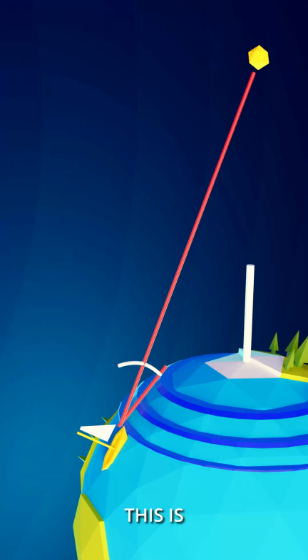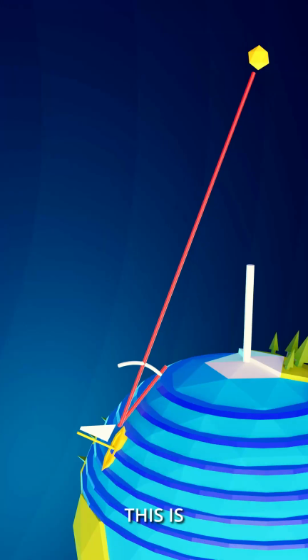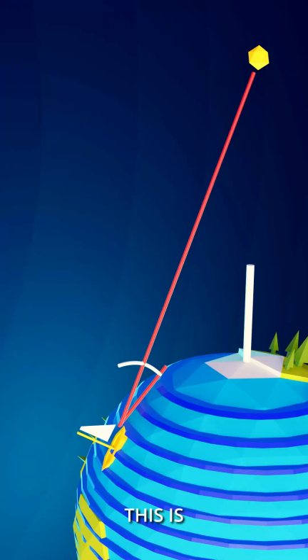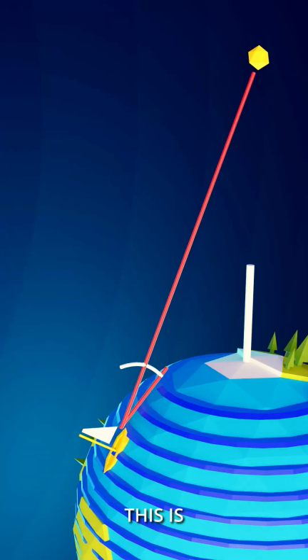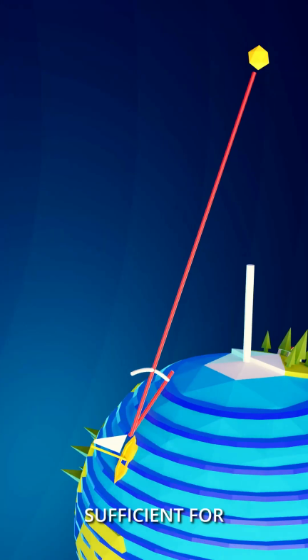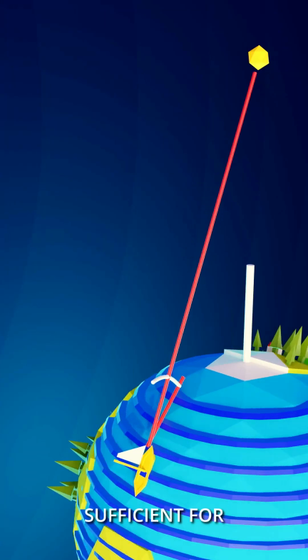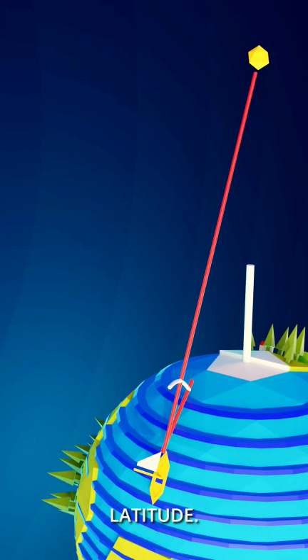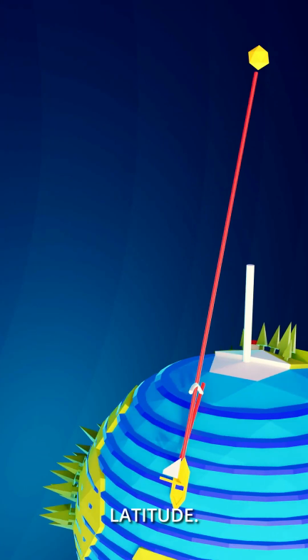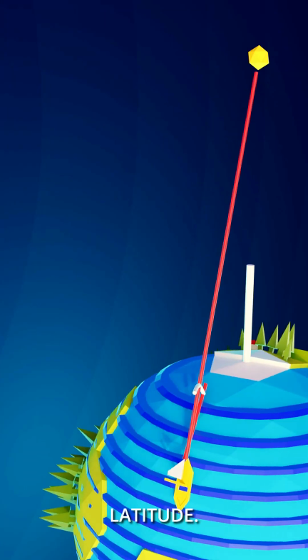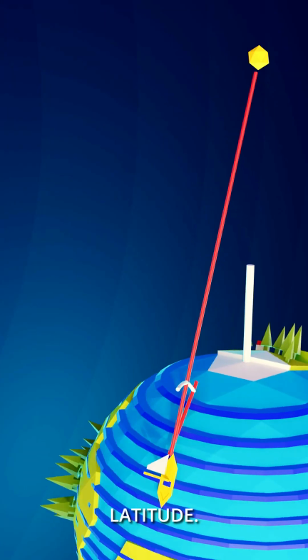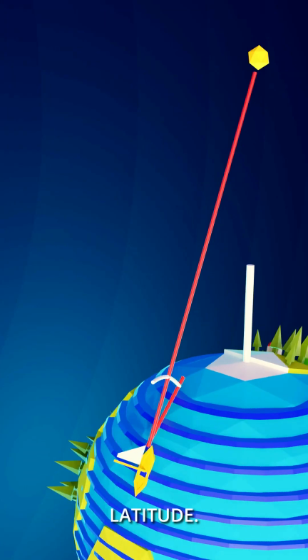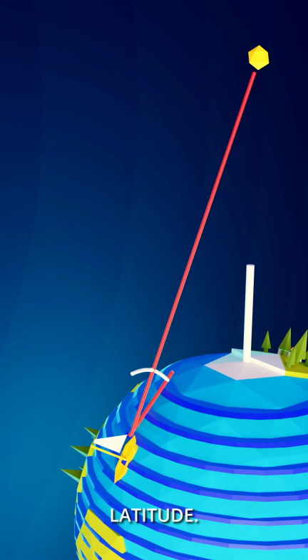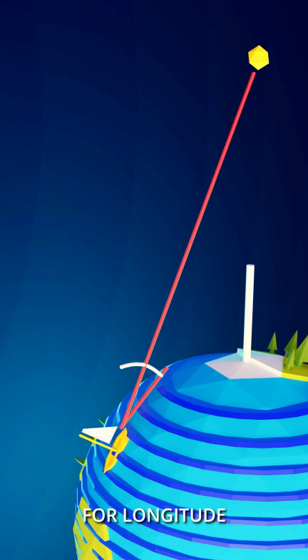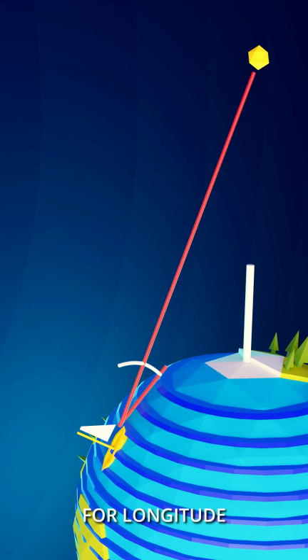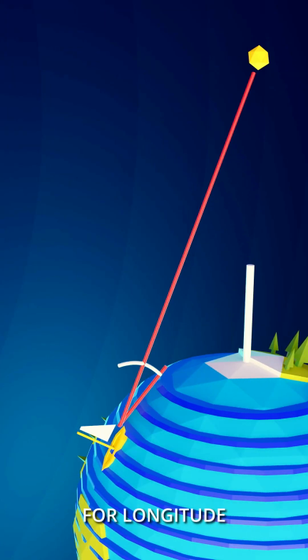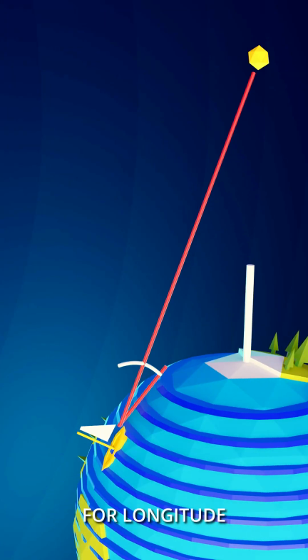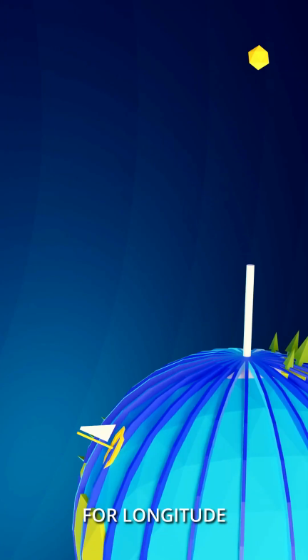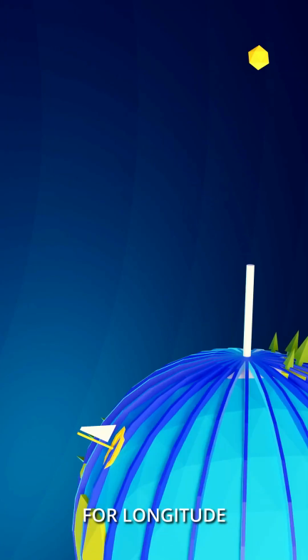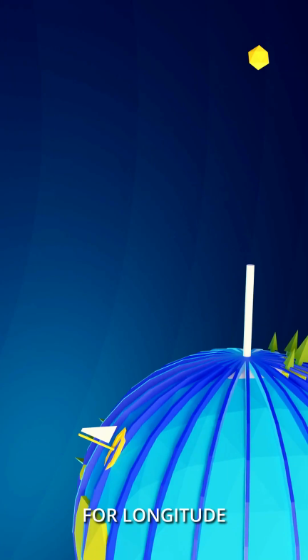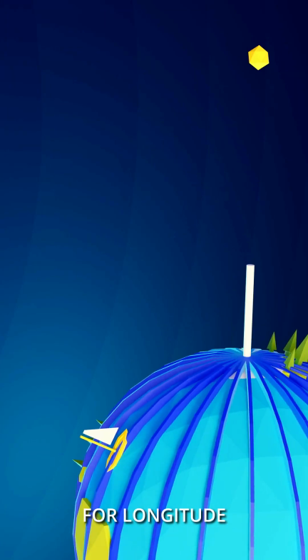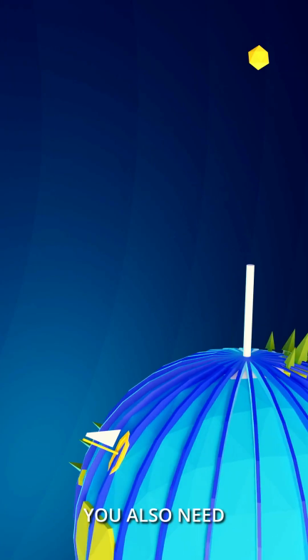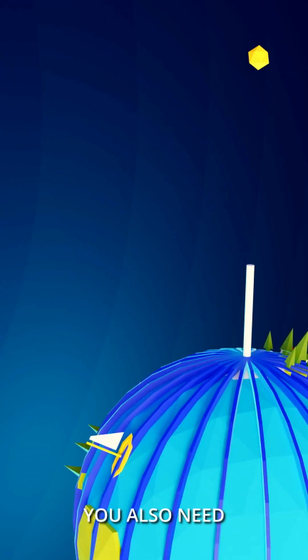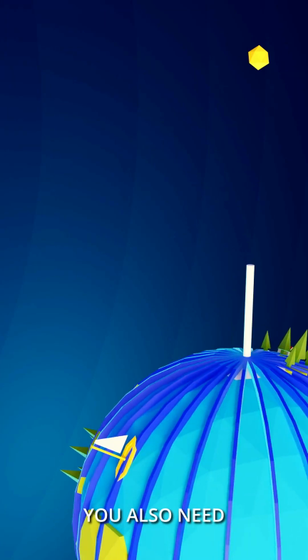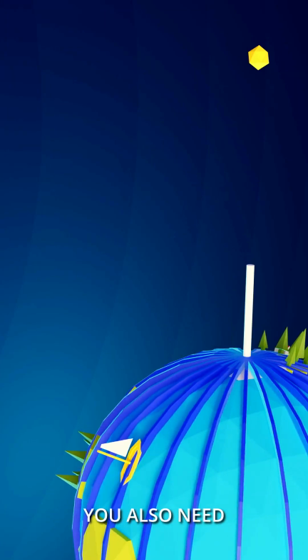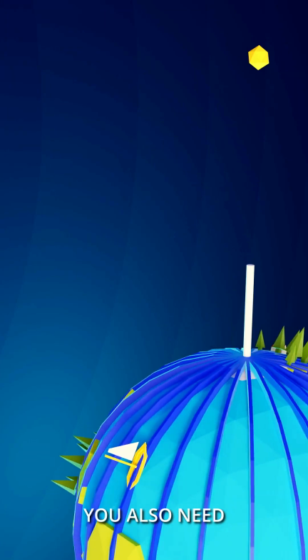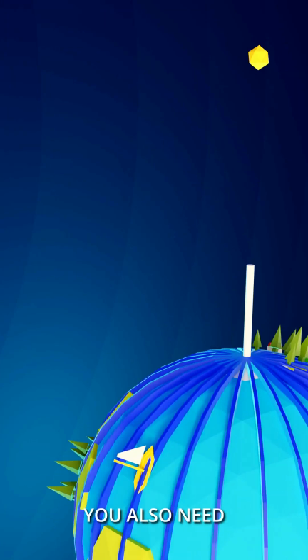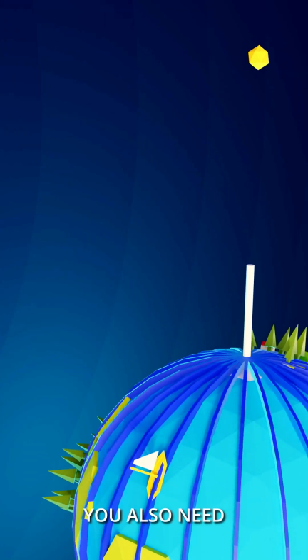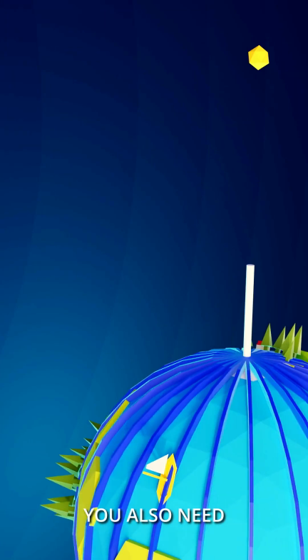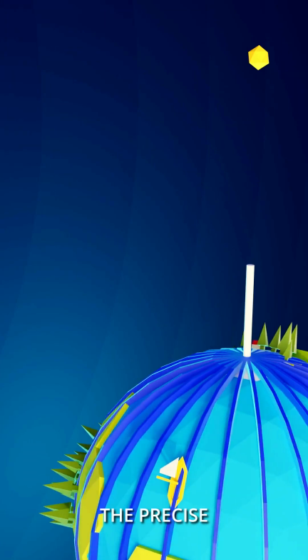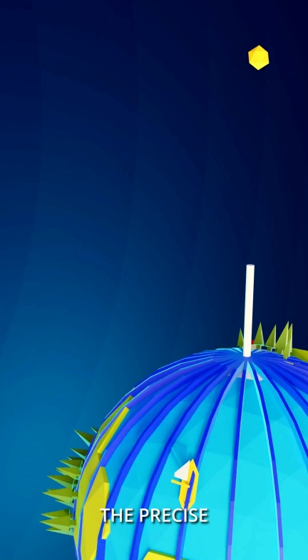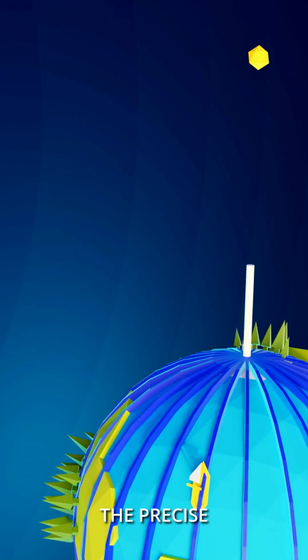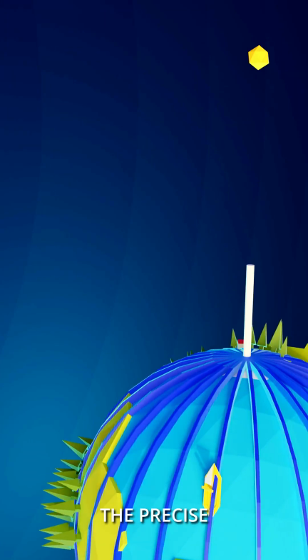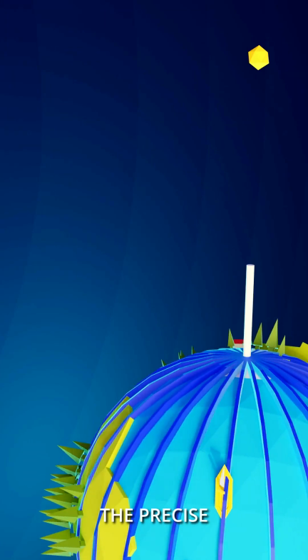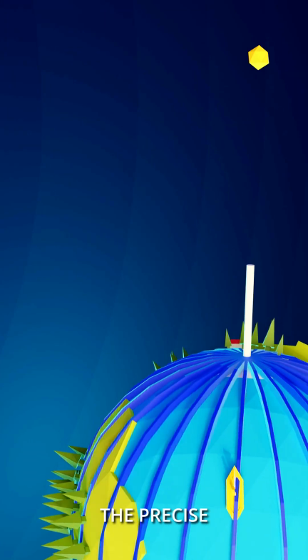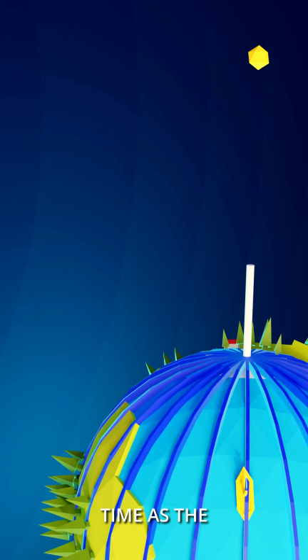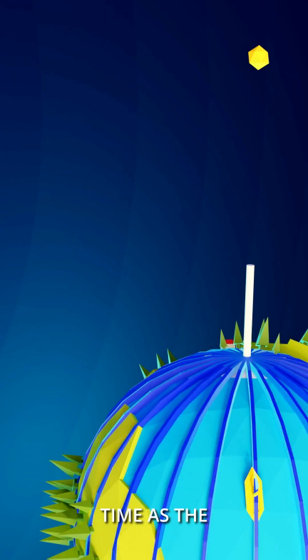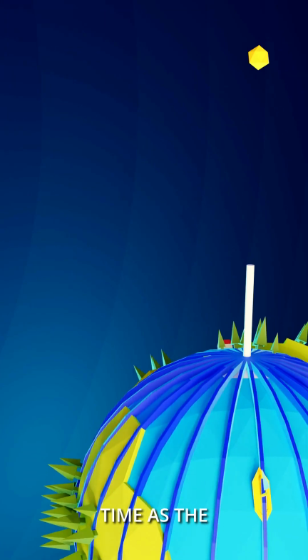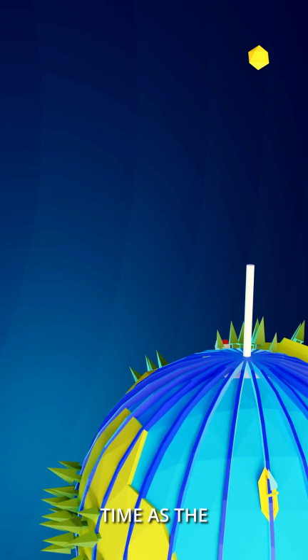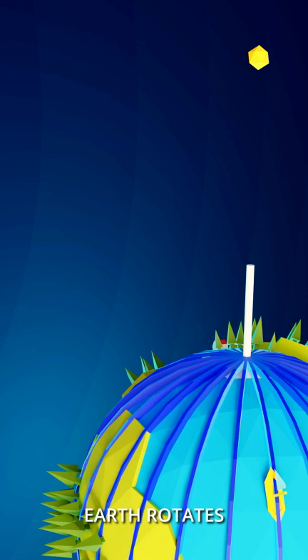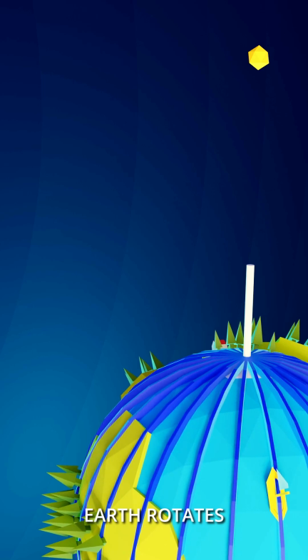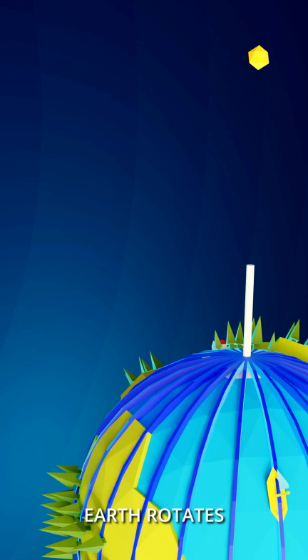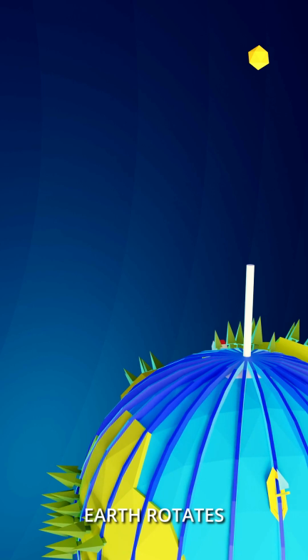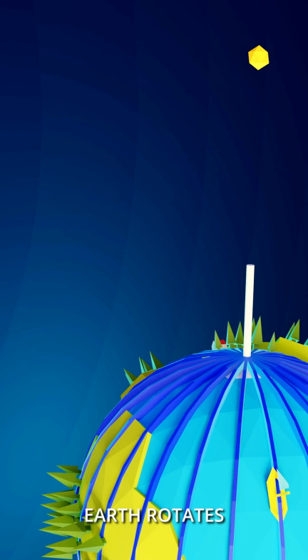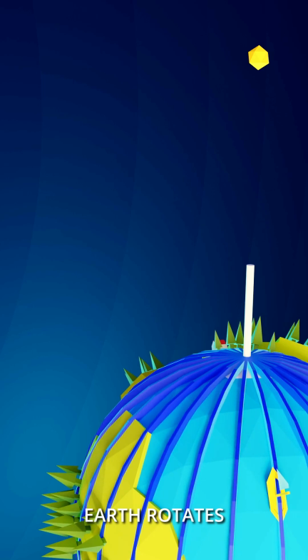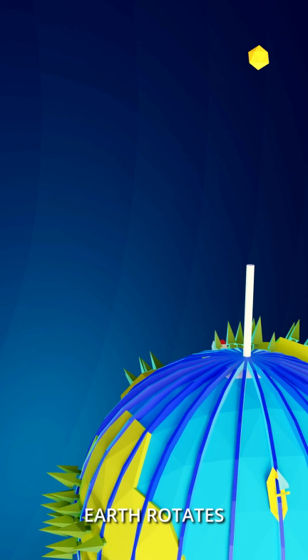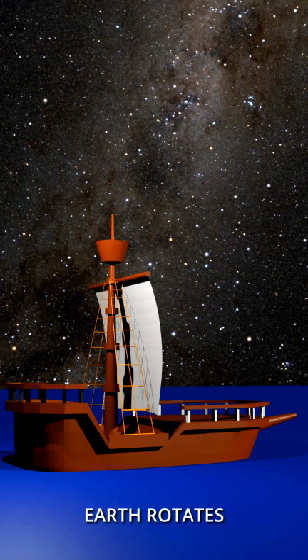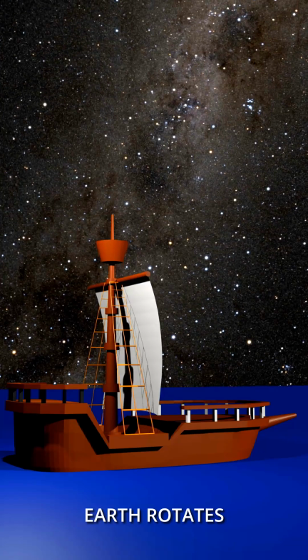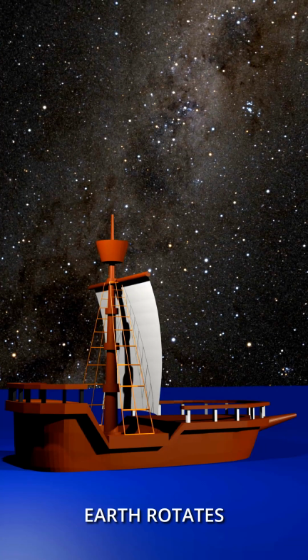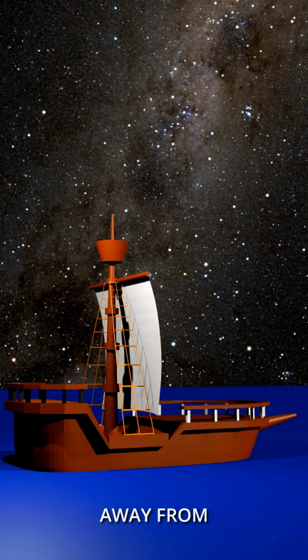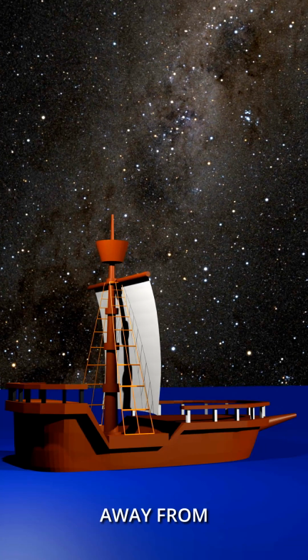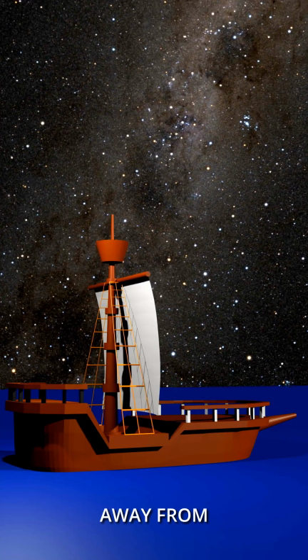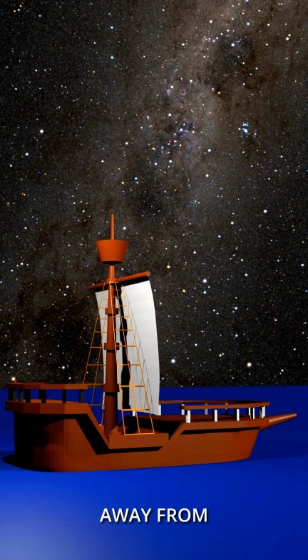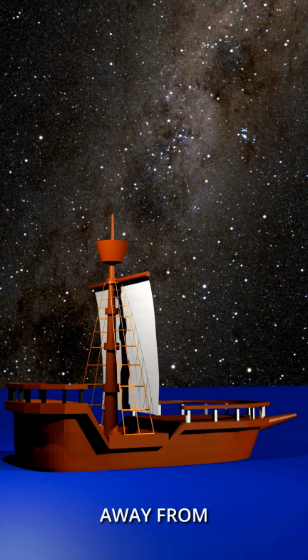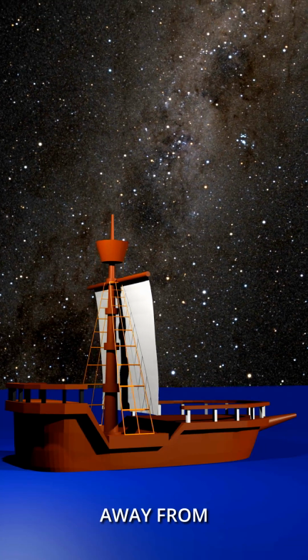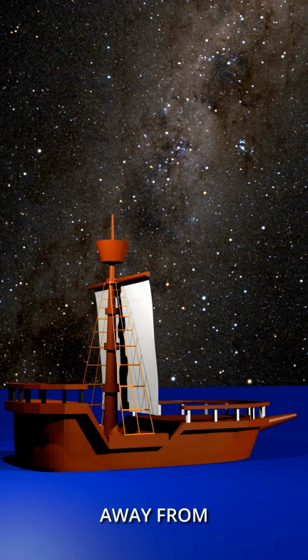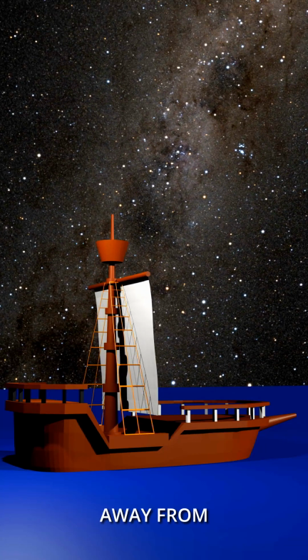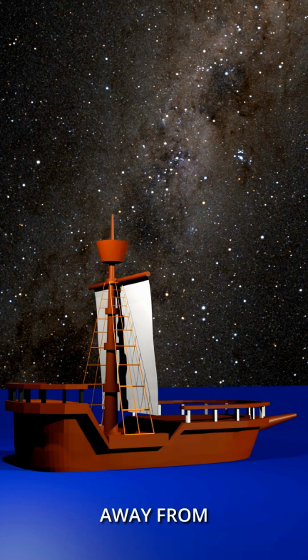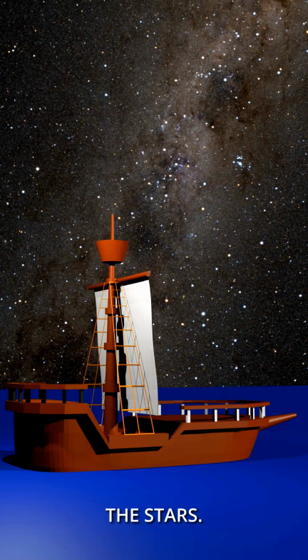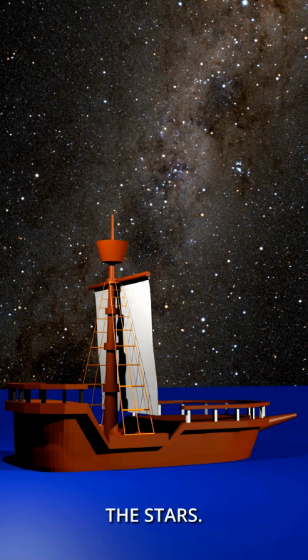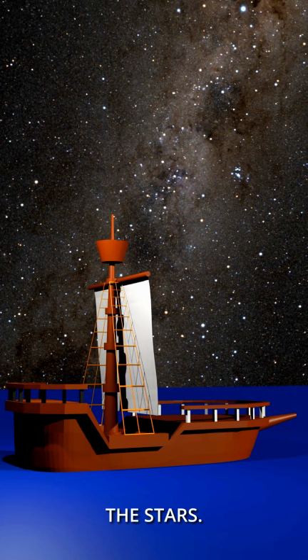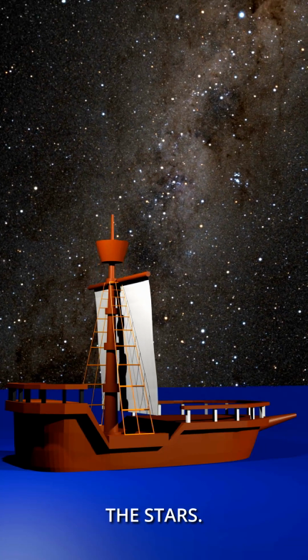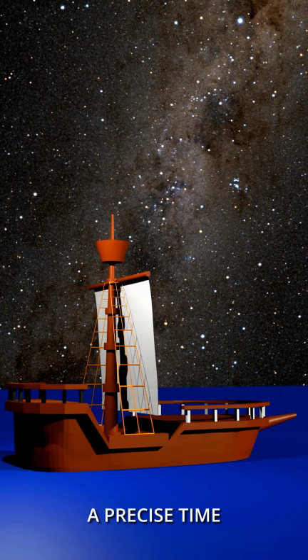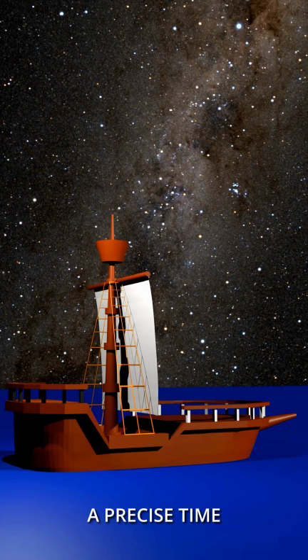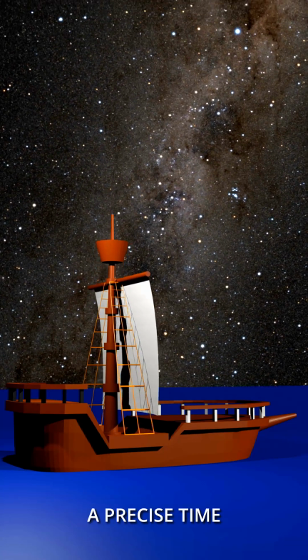This is sufficient for latitude. For longitude, you also need the precise time, as the Earth rotates away from the stars.